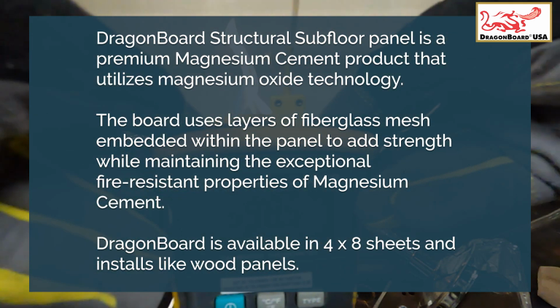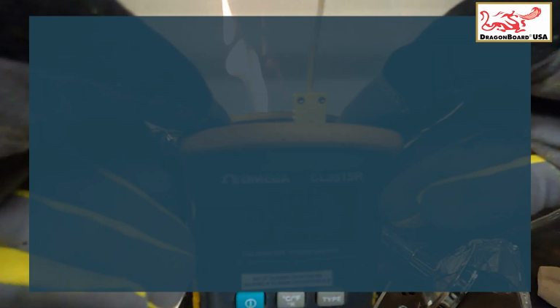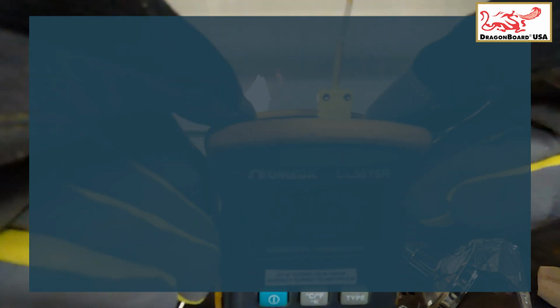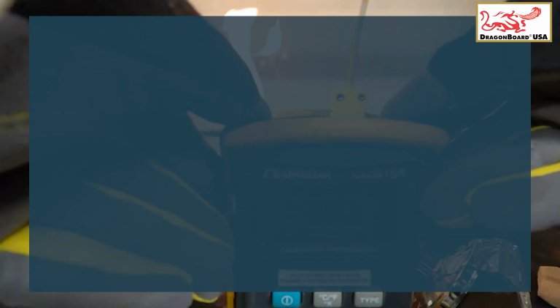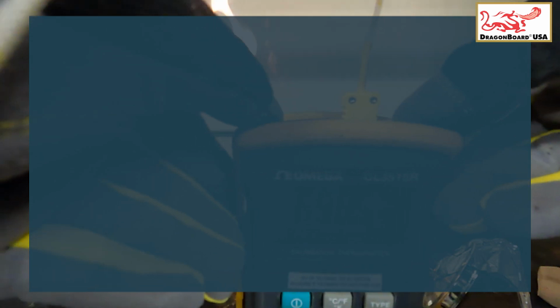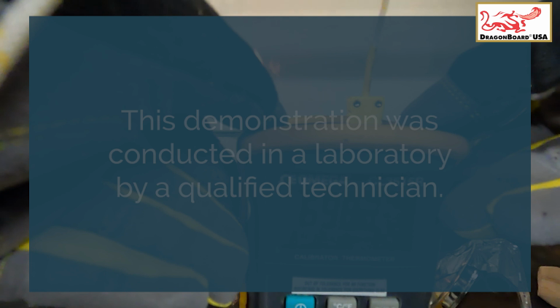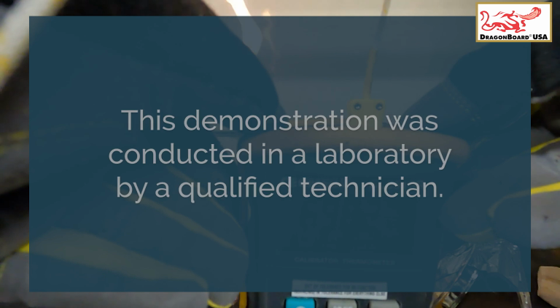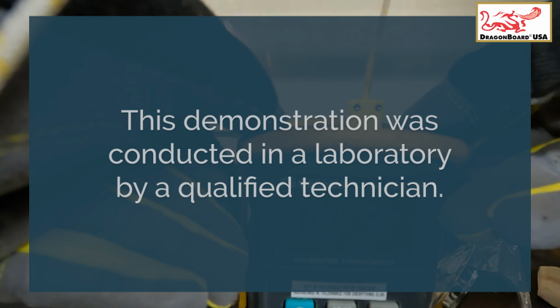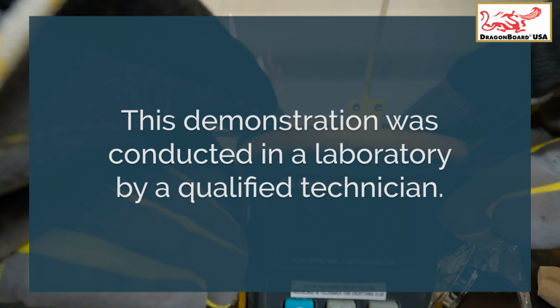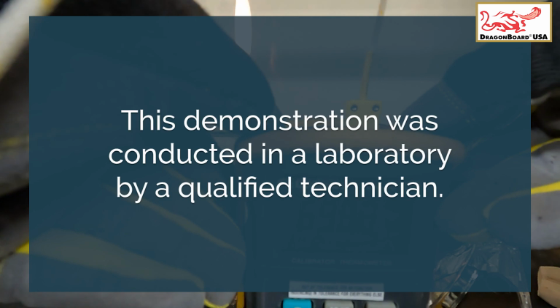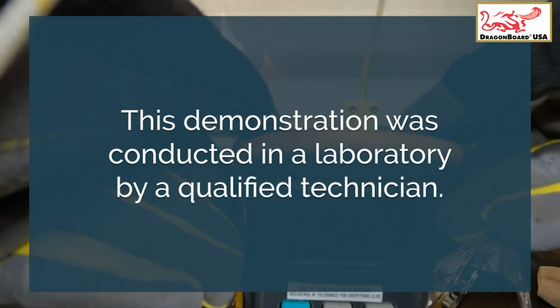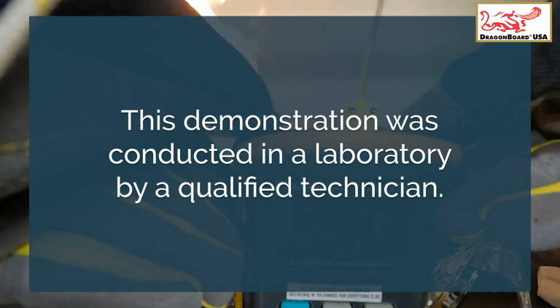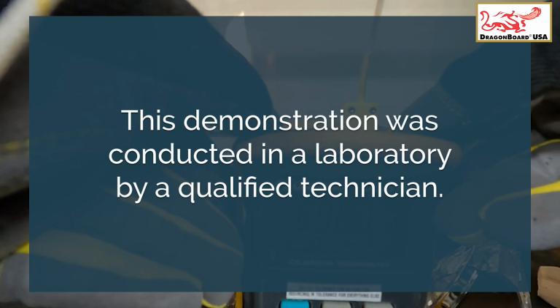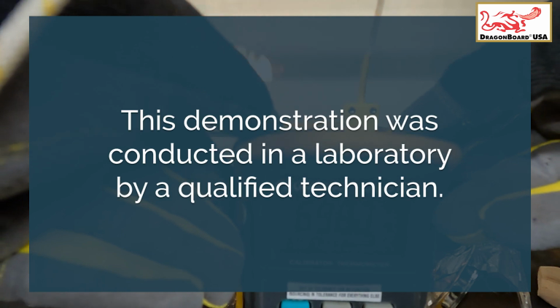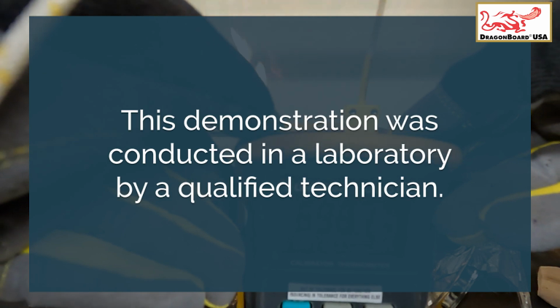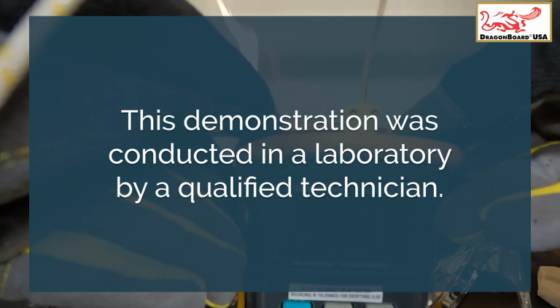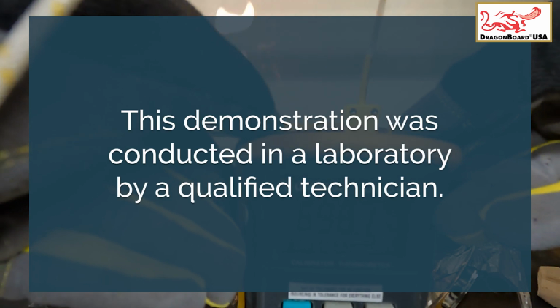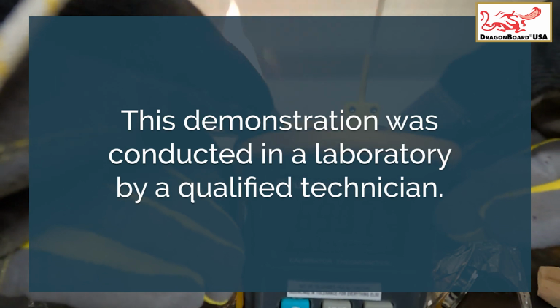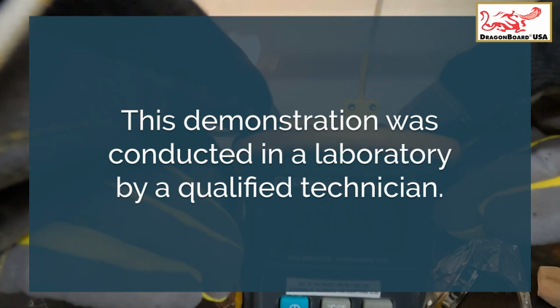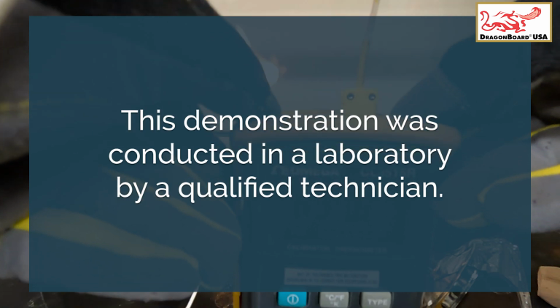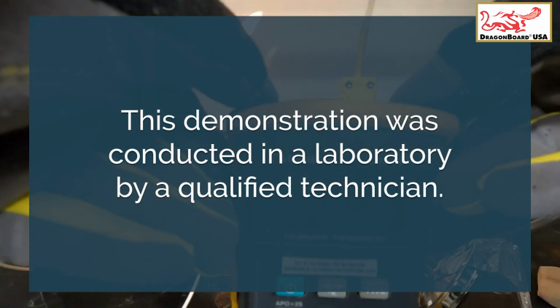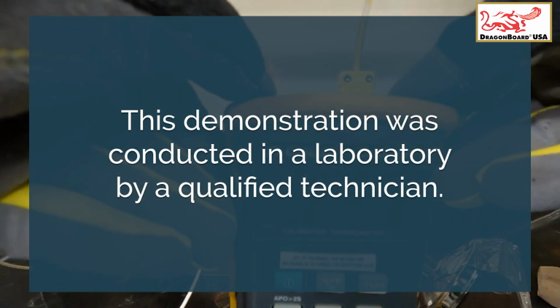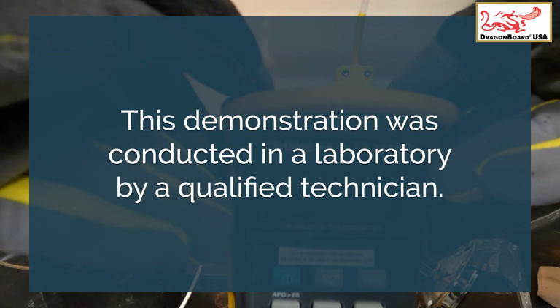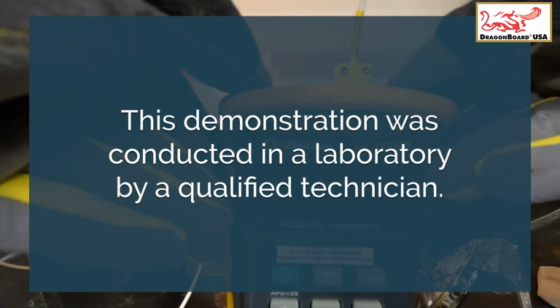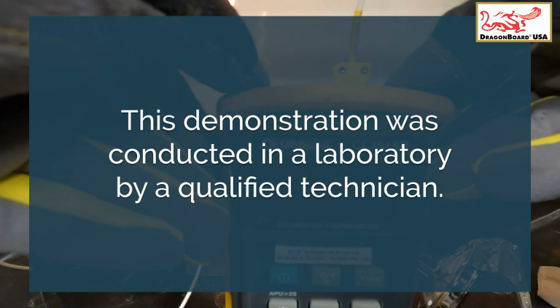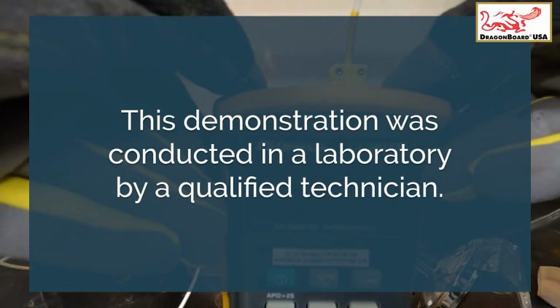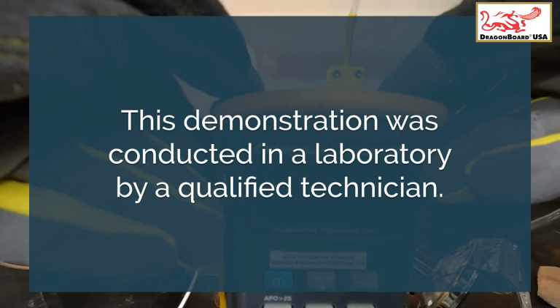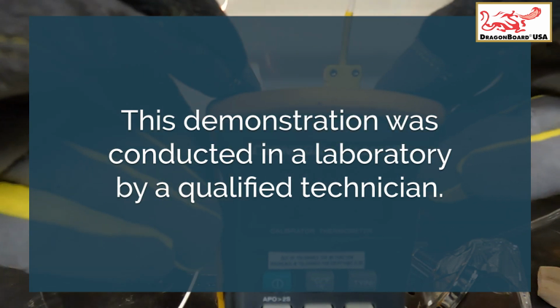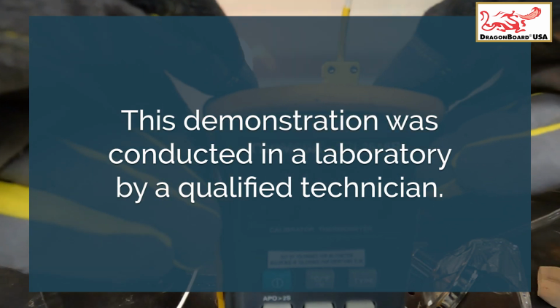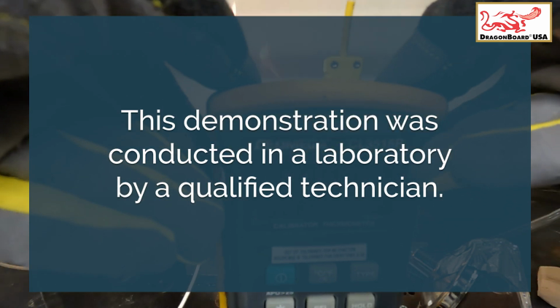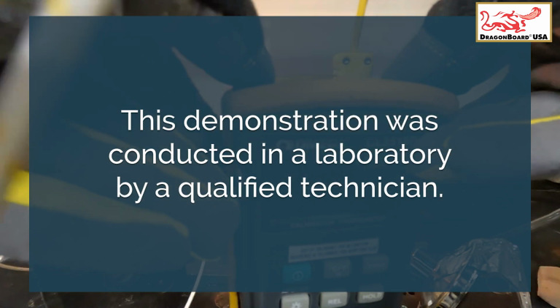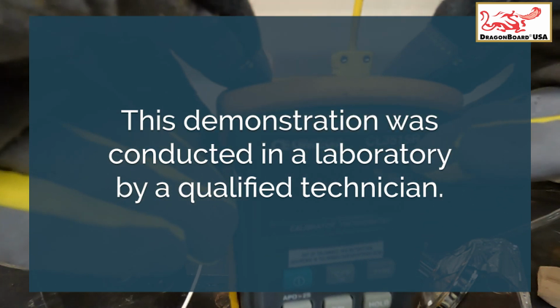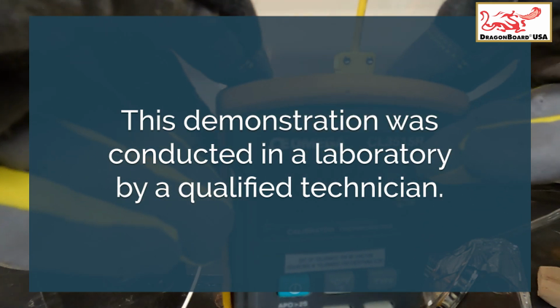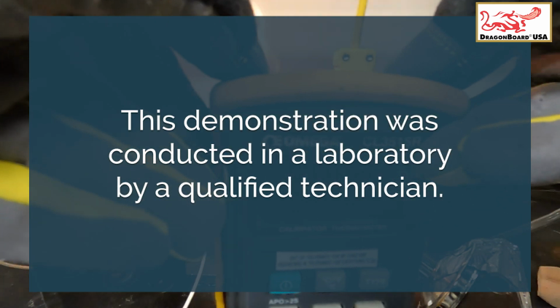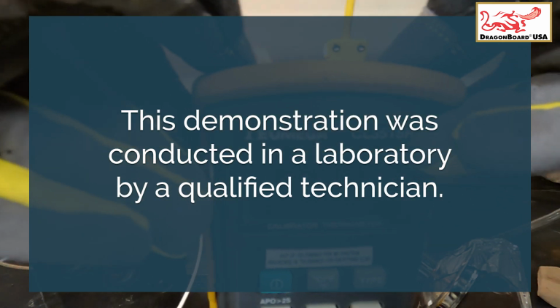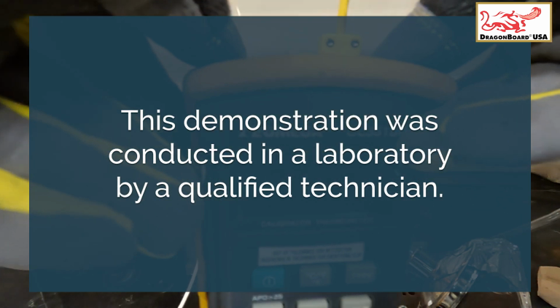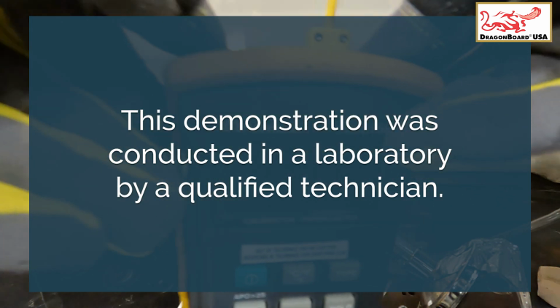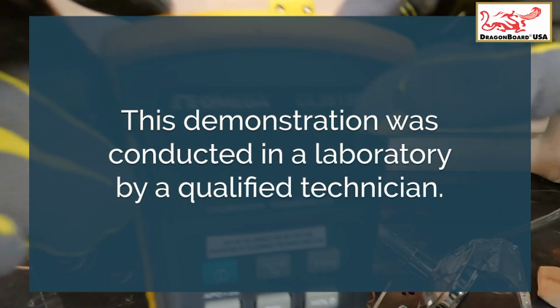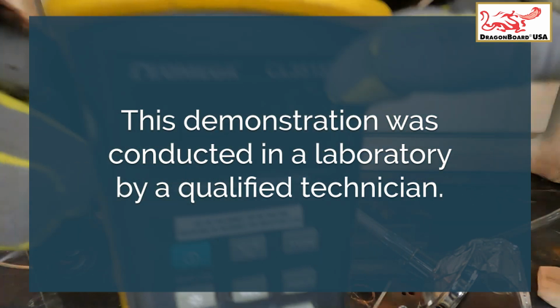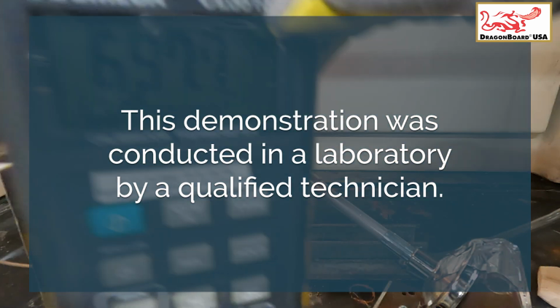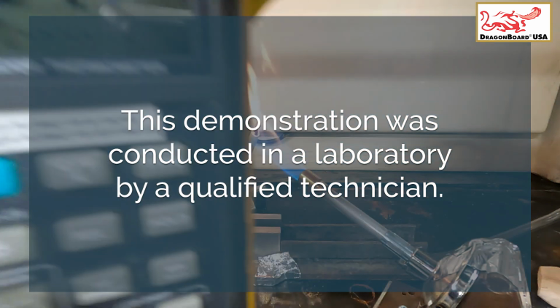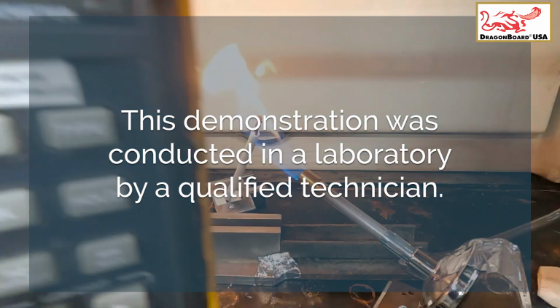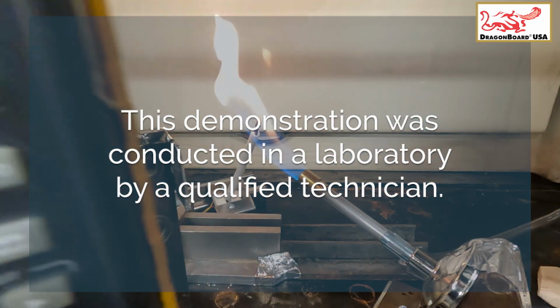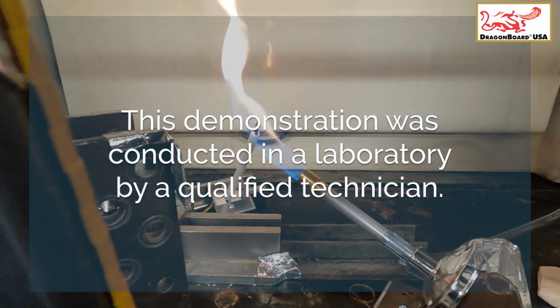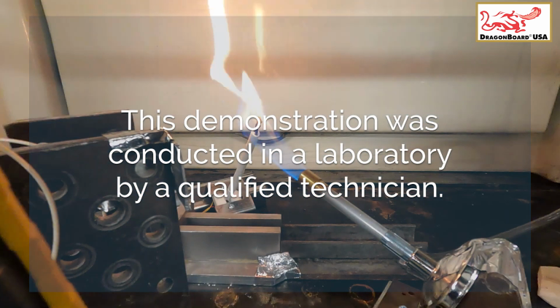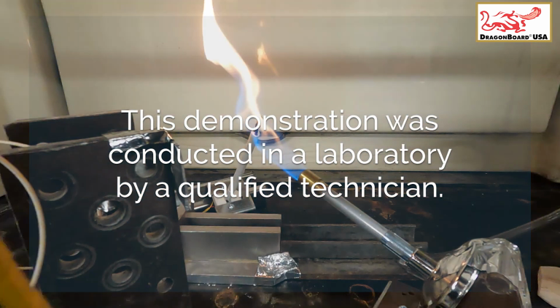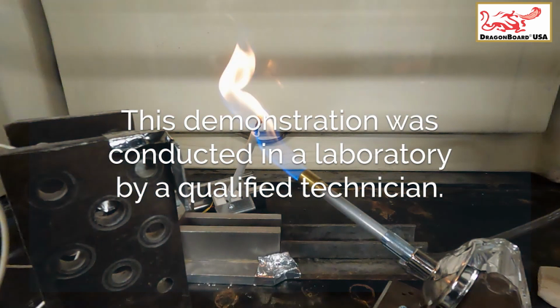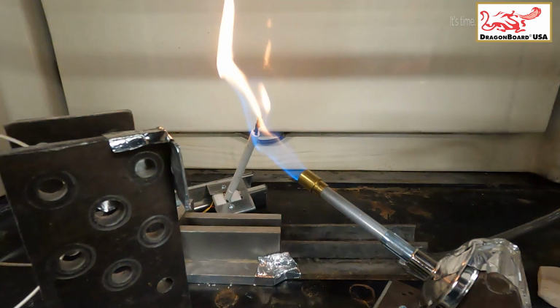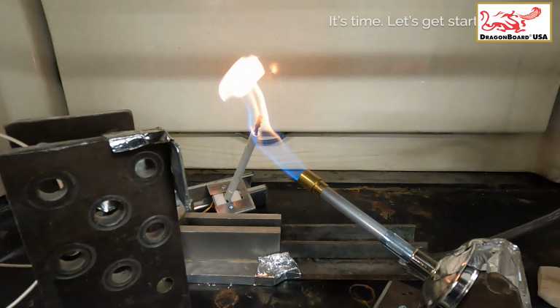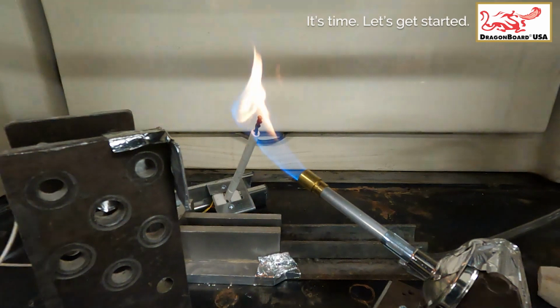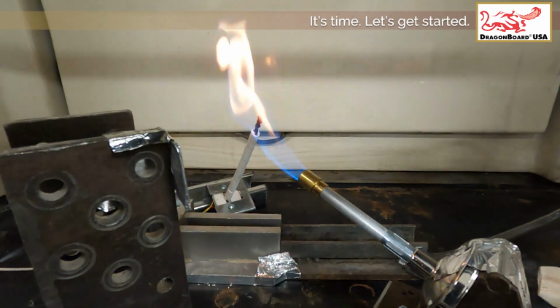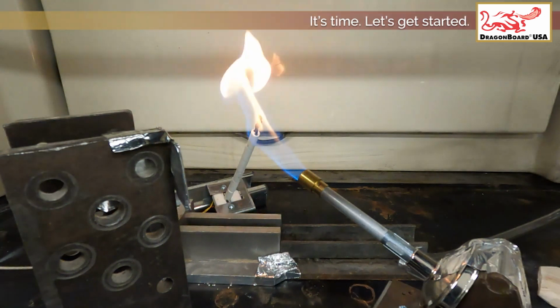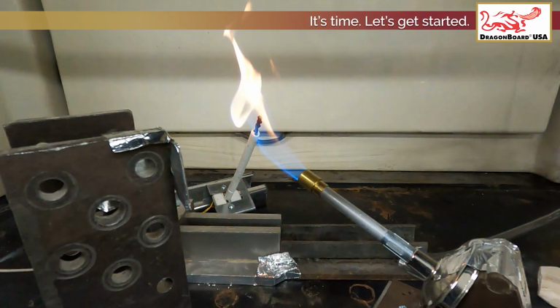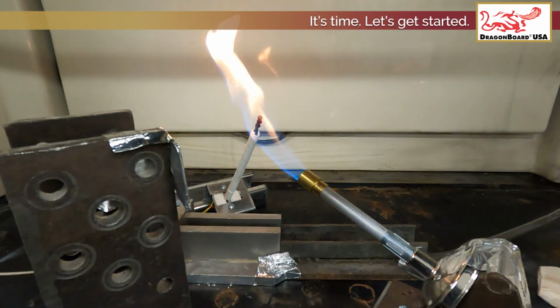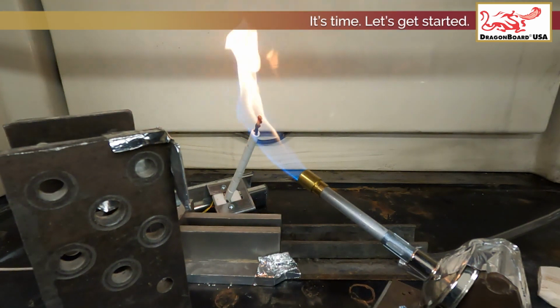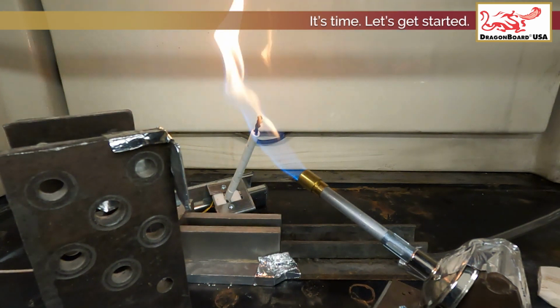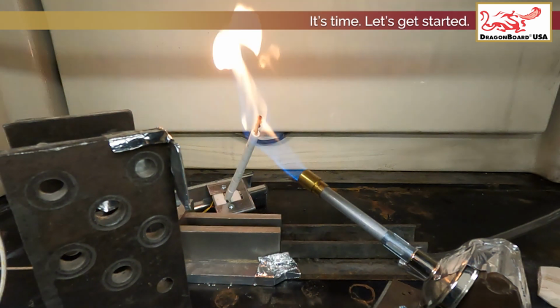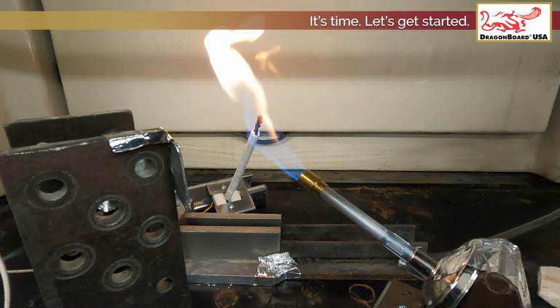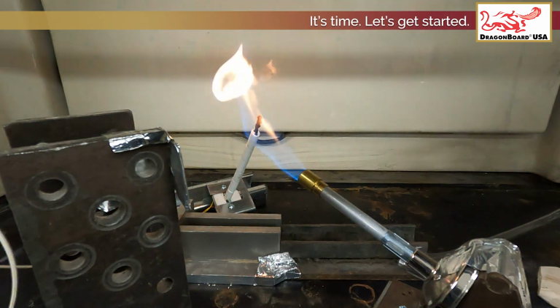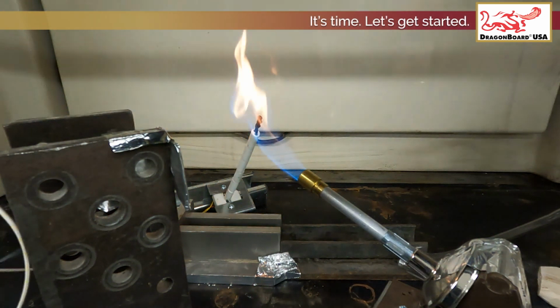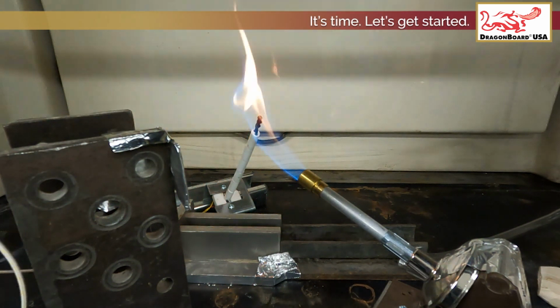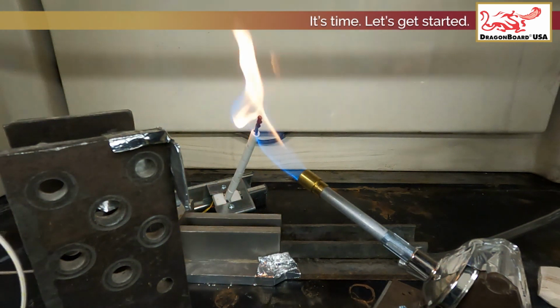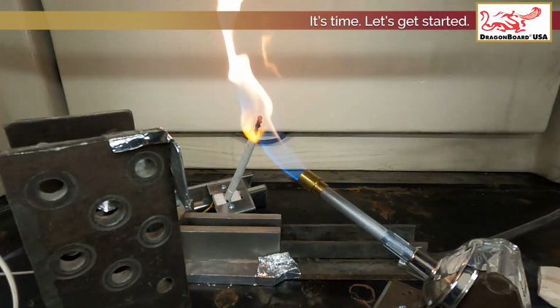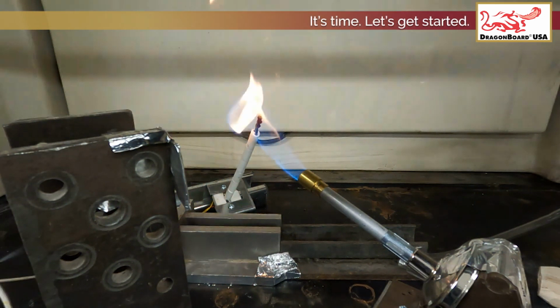This demonstration was conducted in a laboratory by a qualified technician. It's time — let's get started.